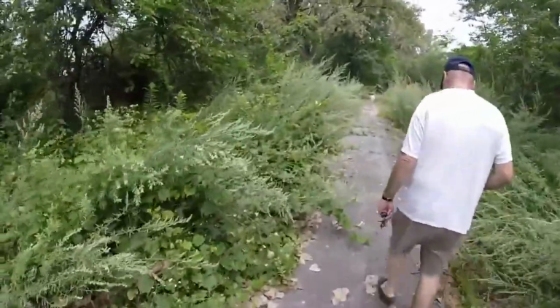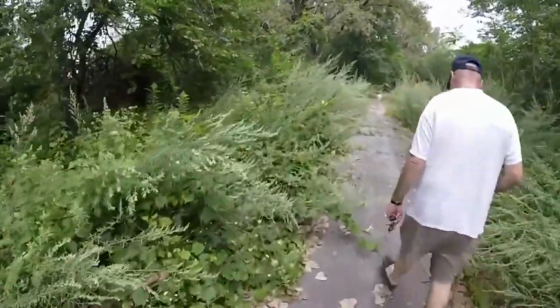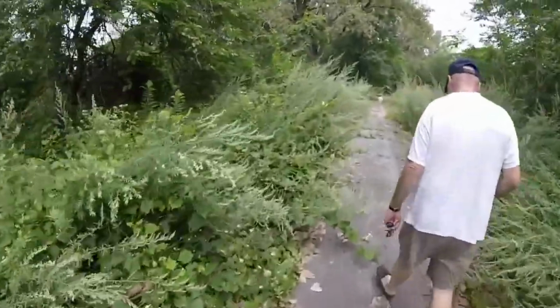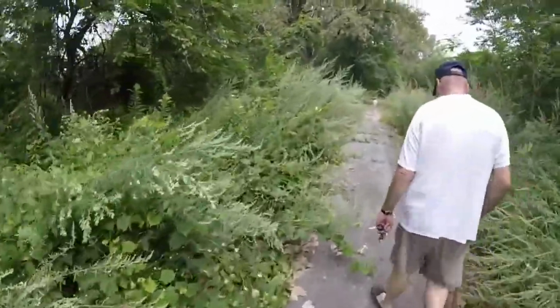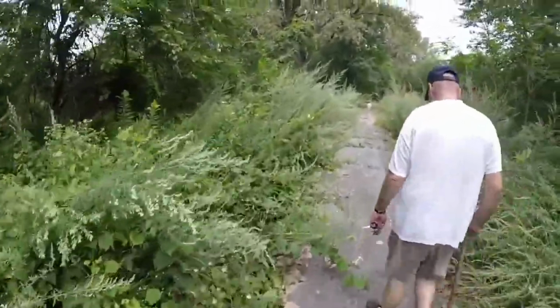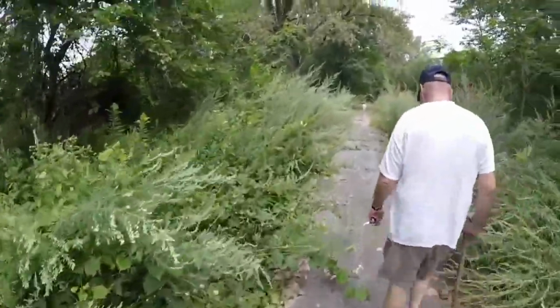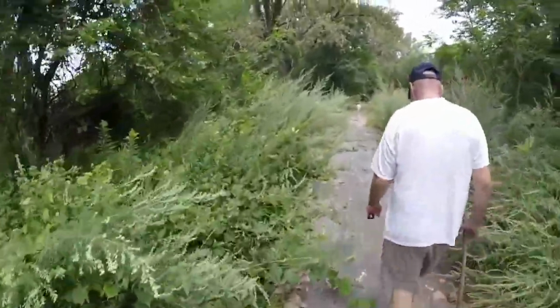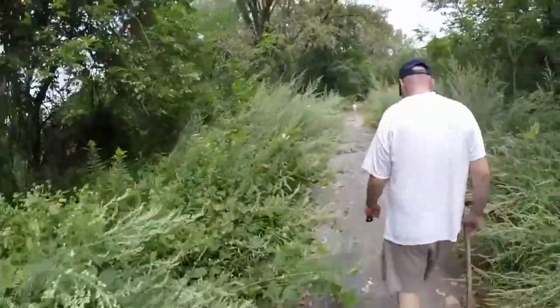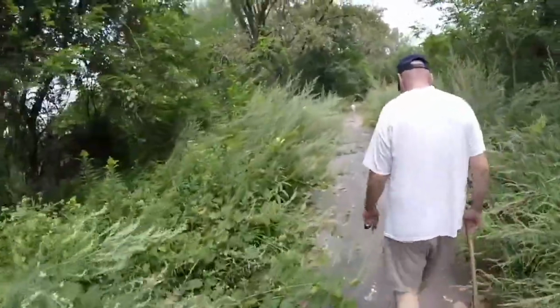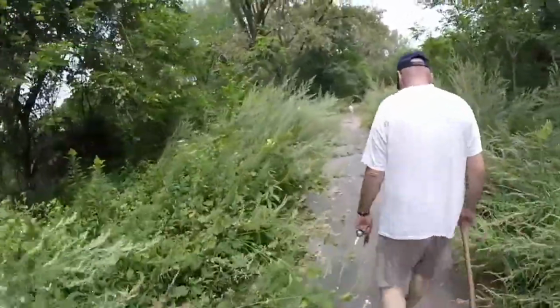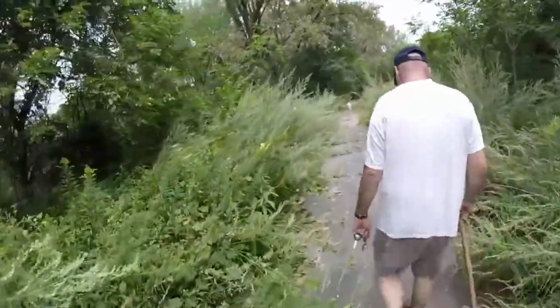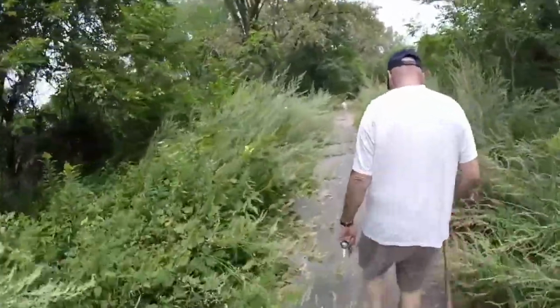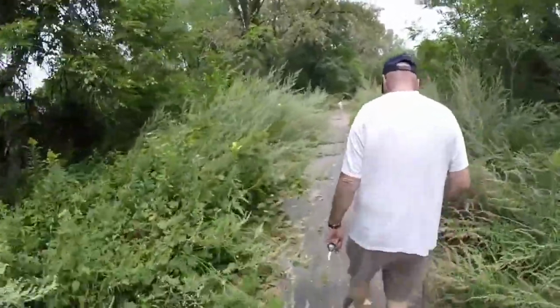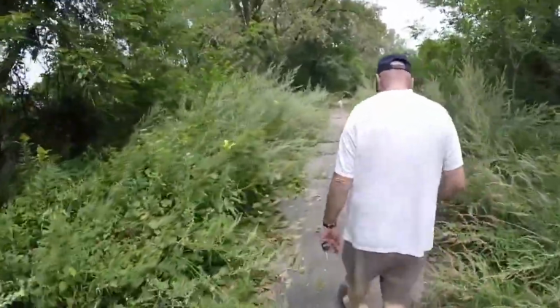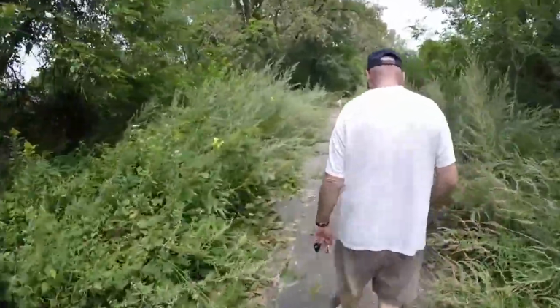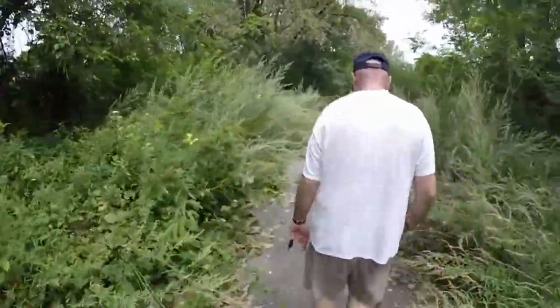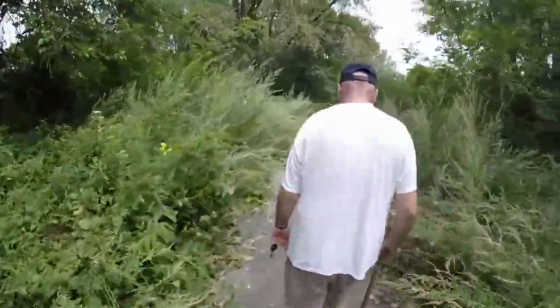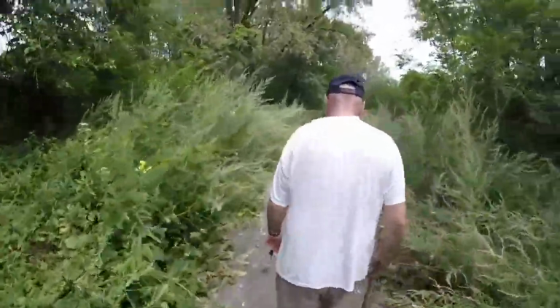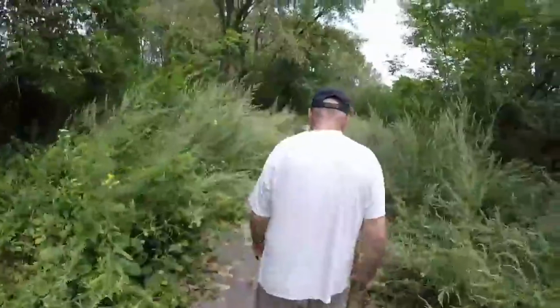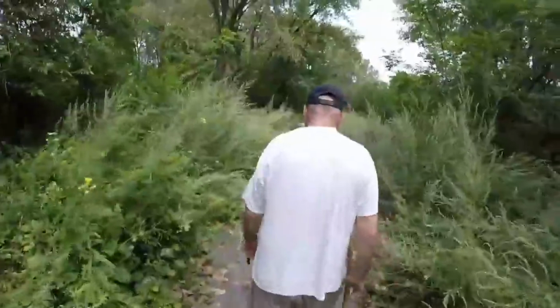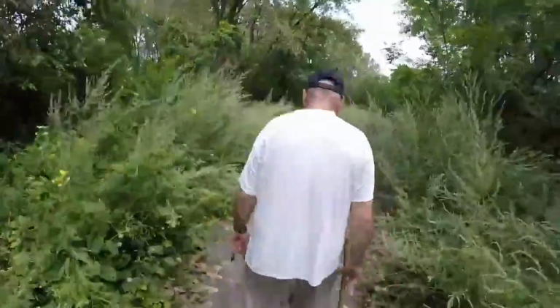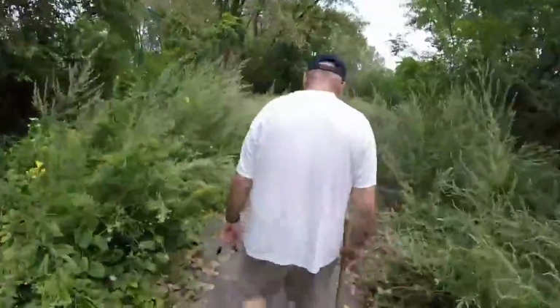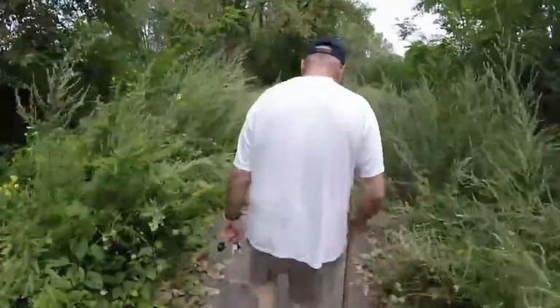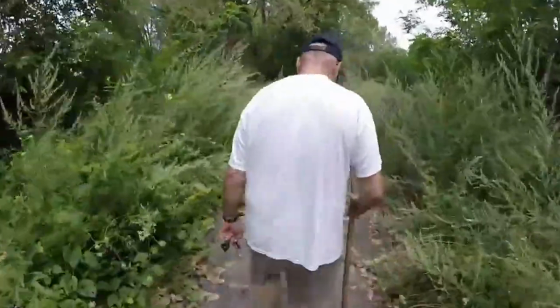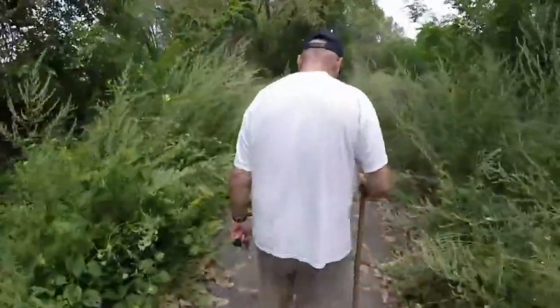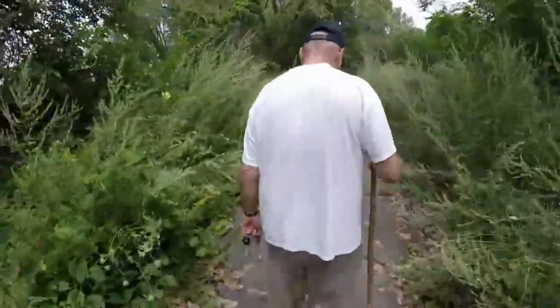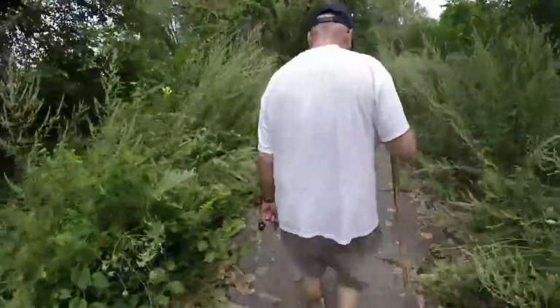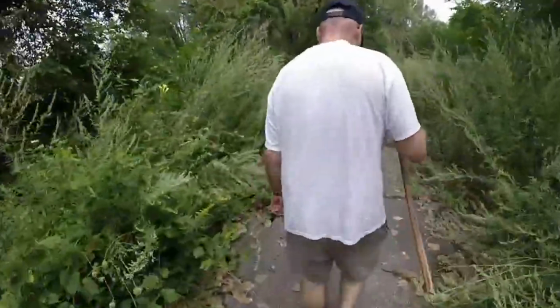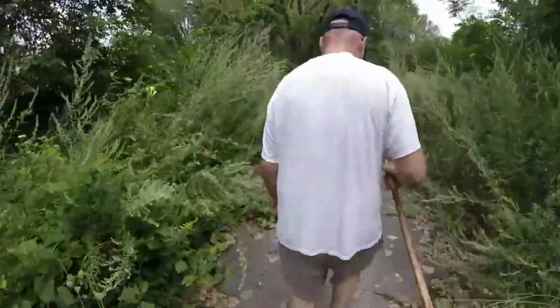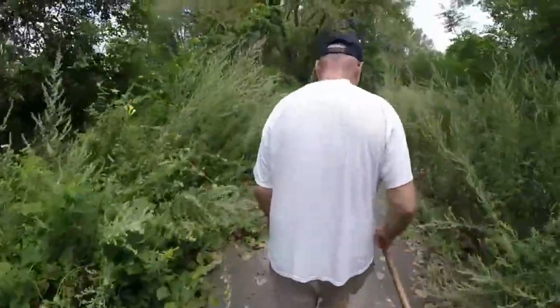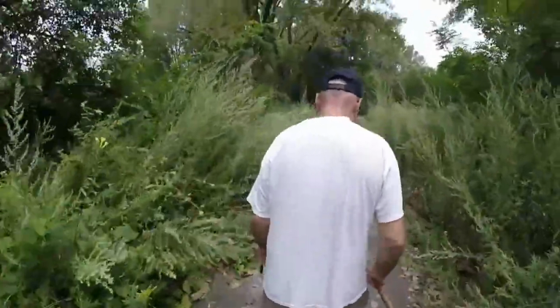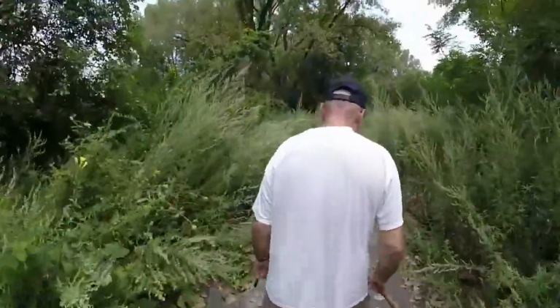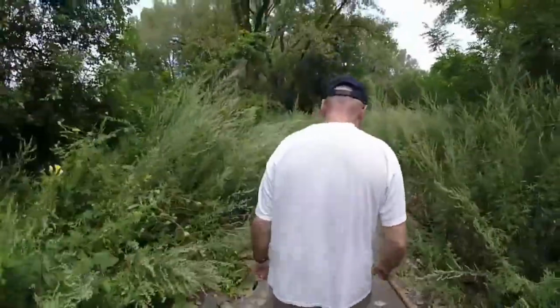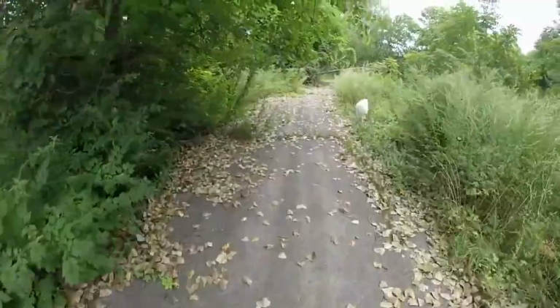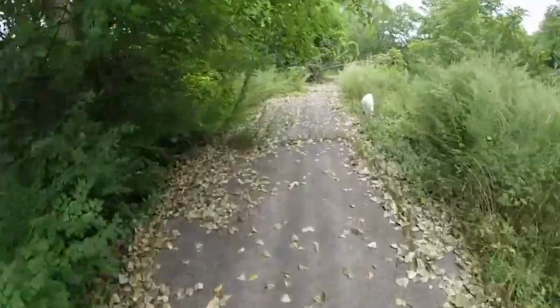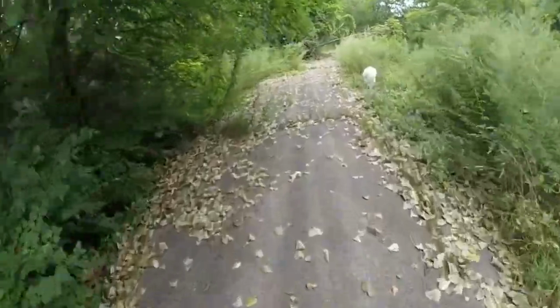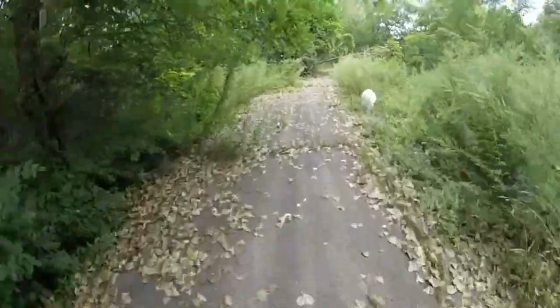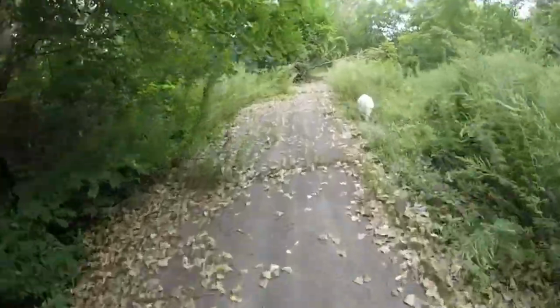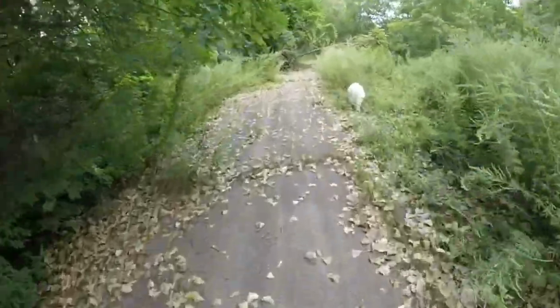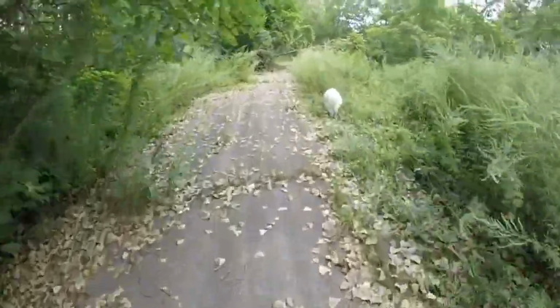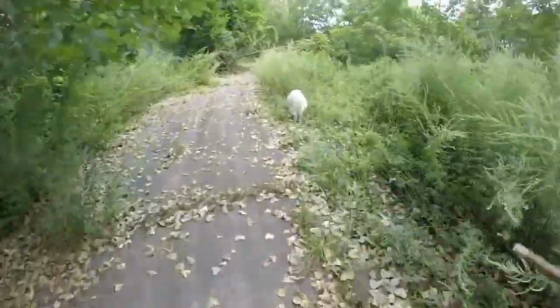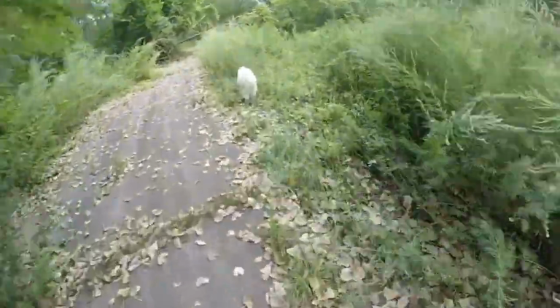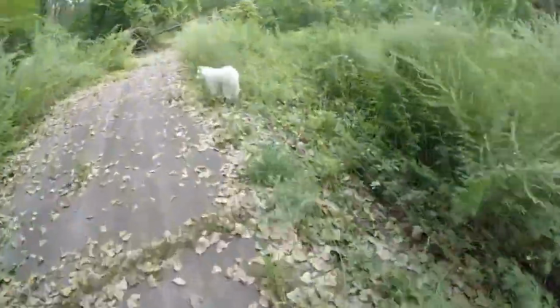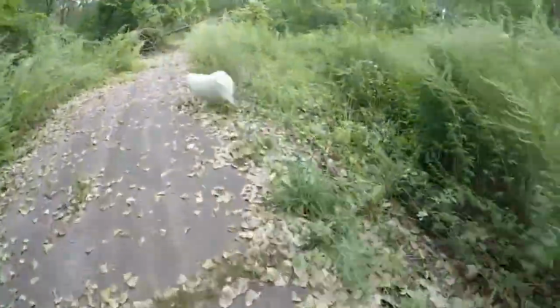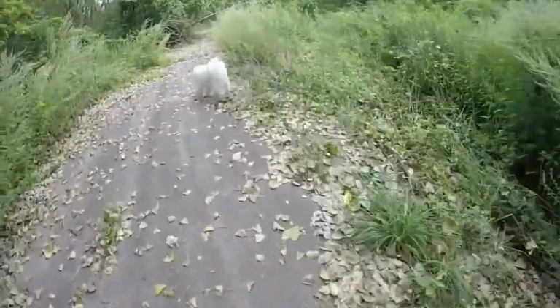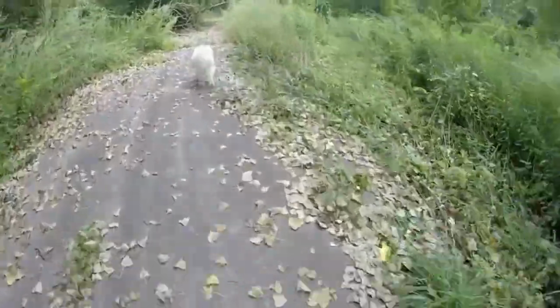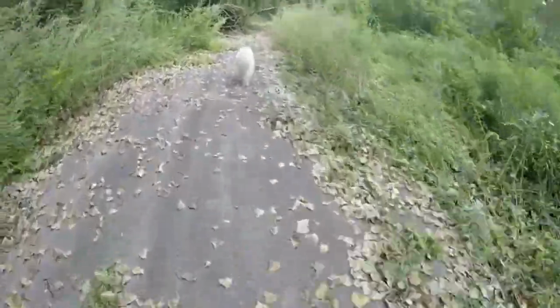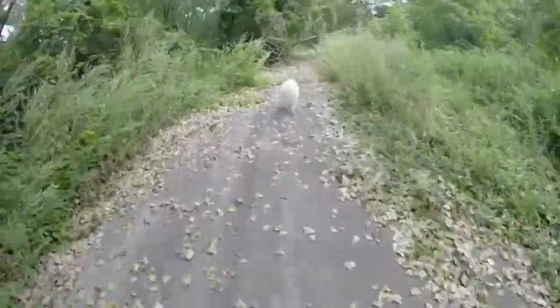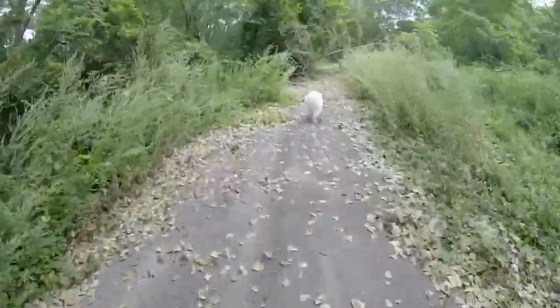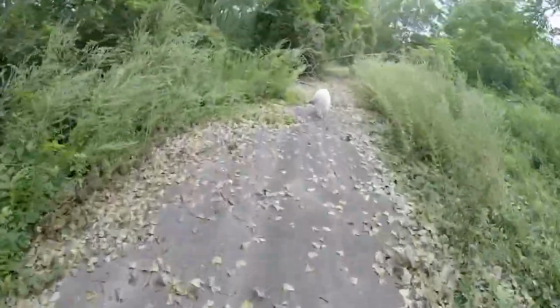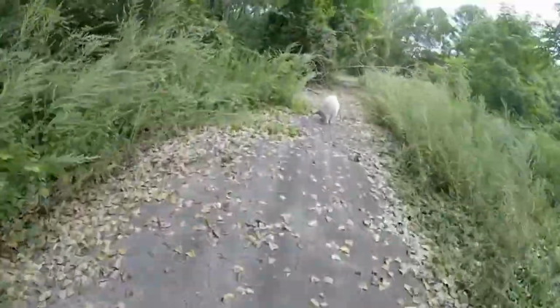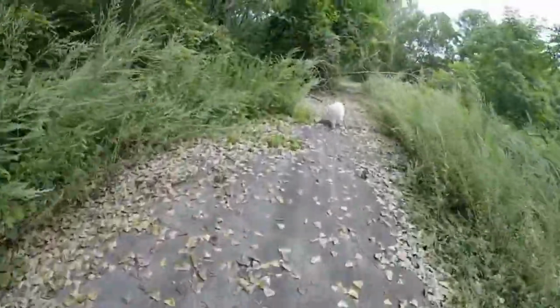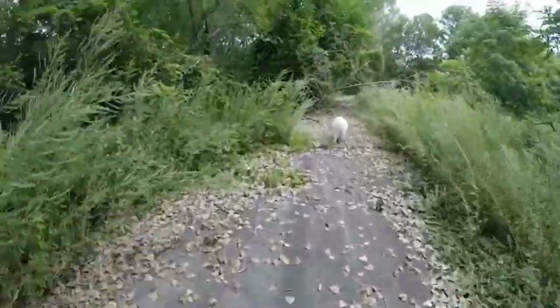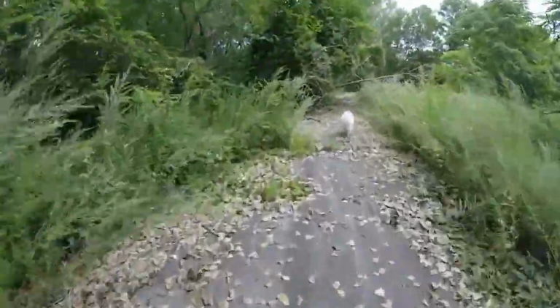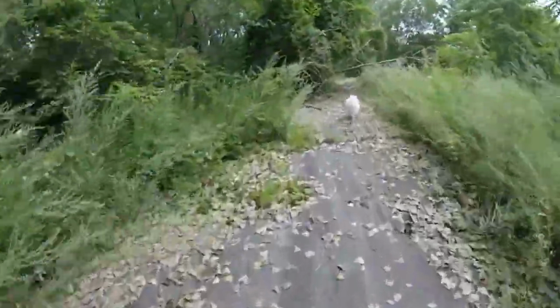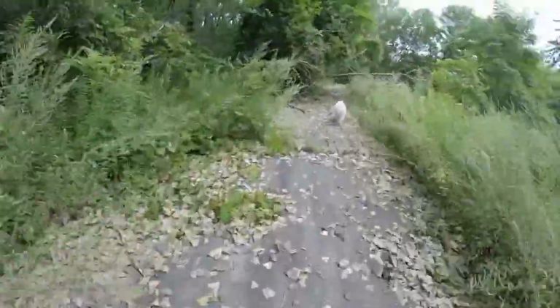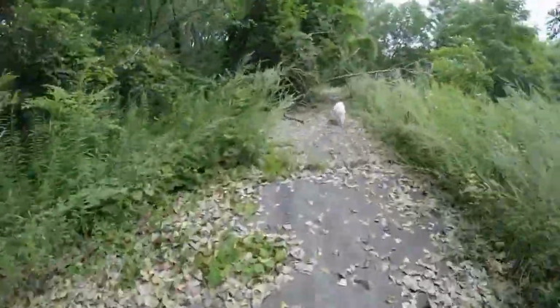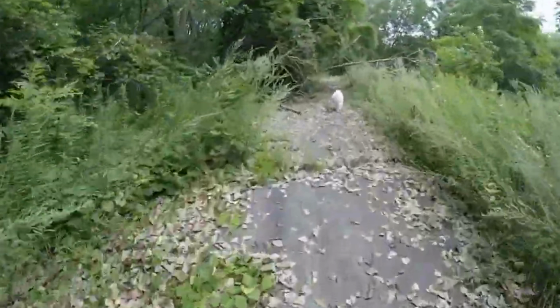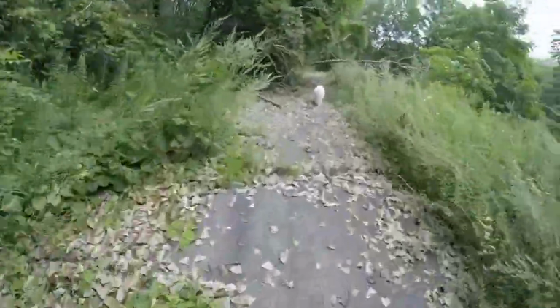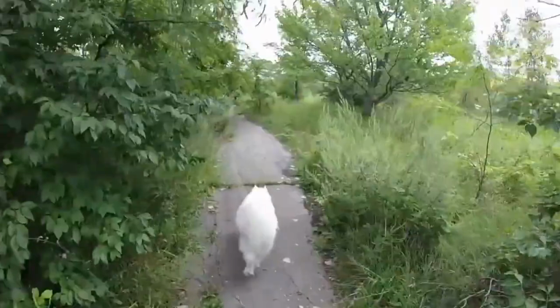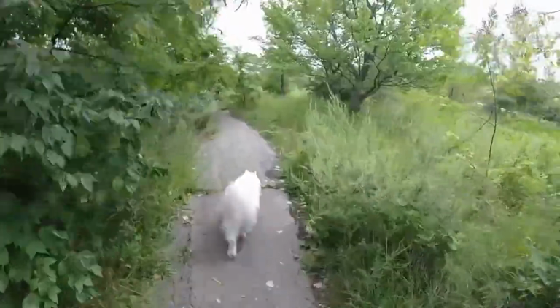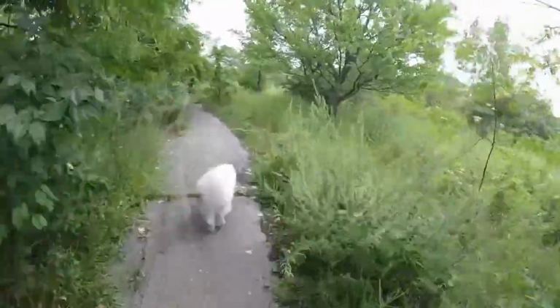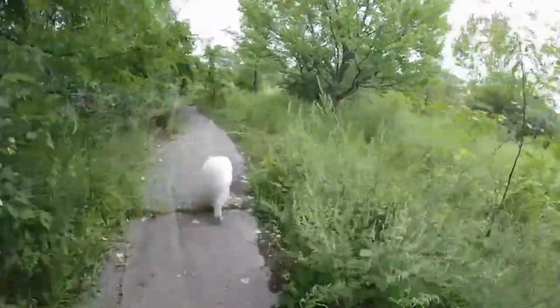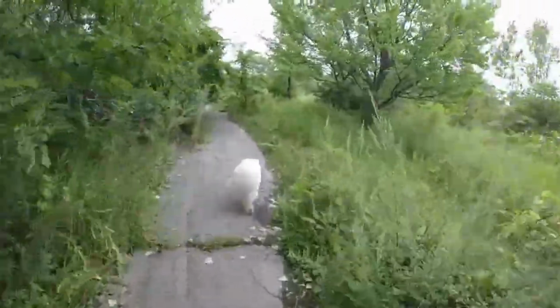This gentleman was kind enough to let me follow him up to the site, along with his companion, his dog.